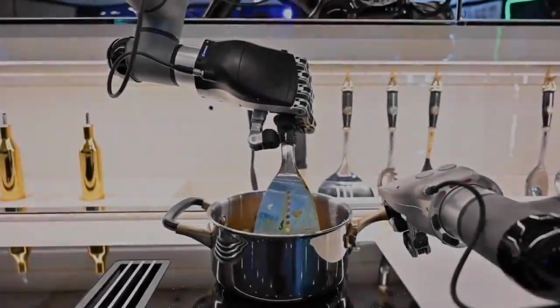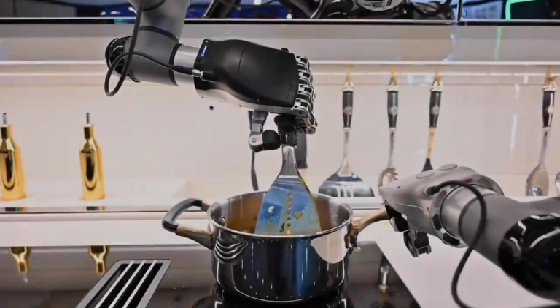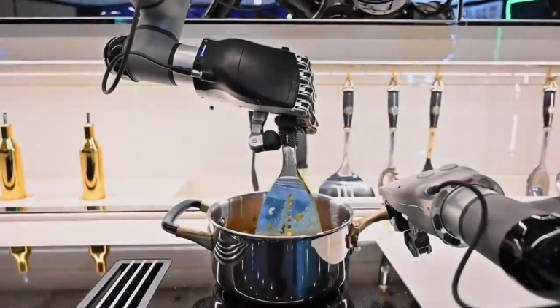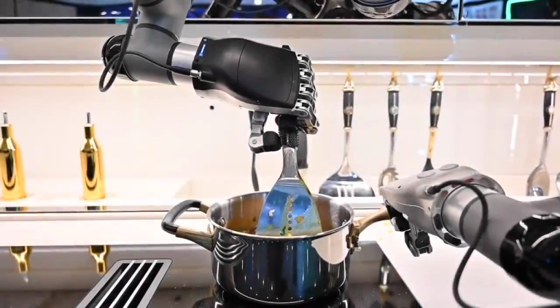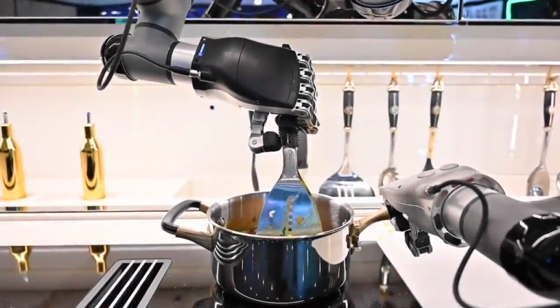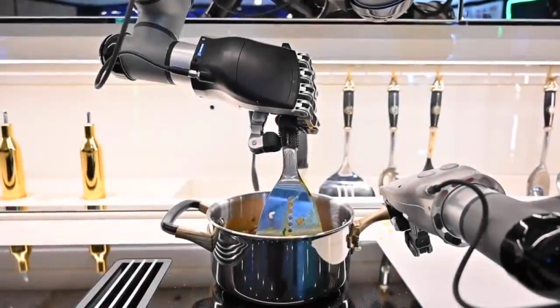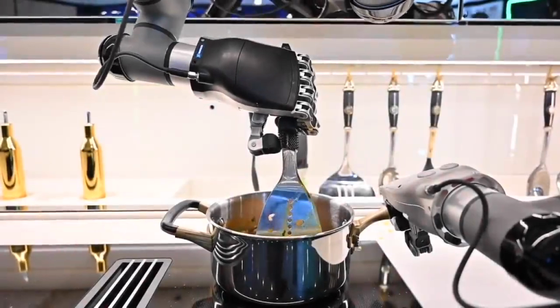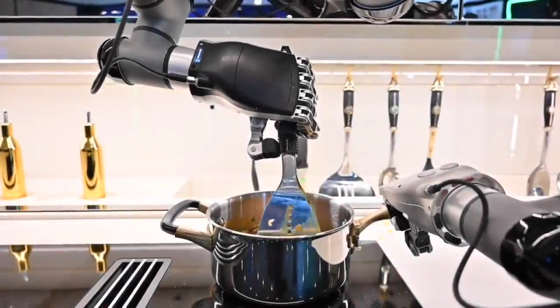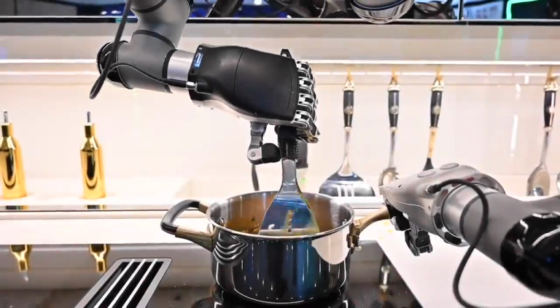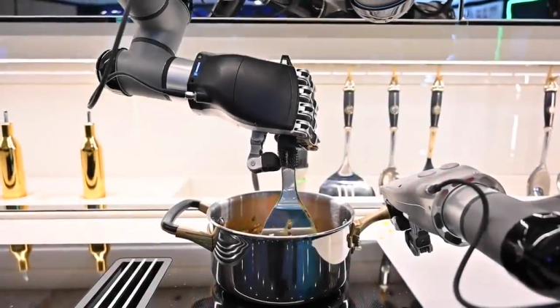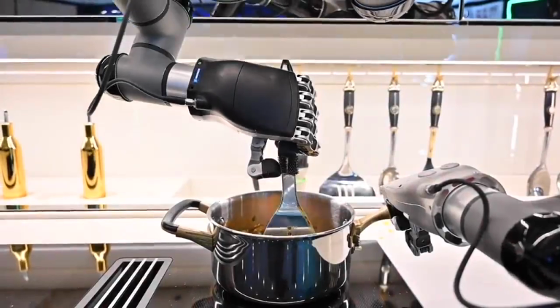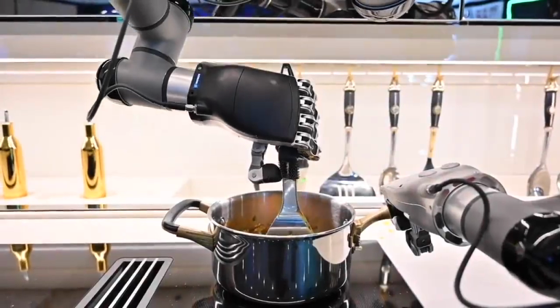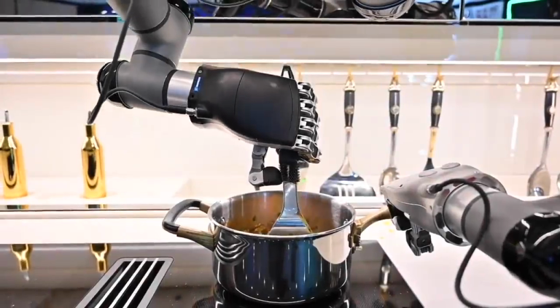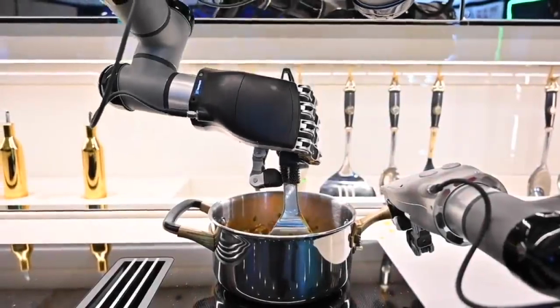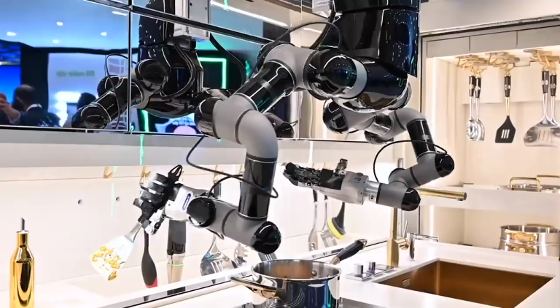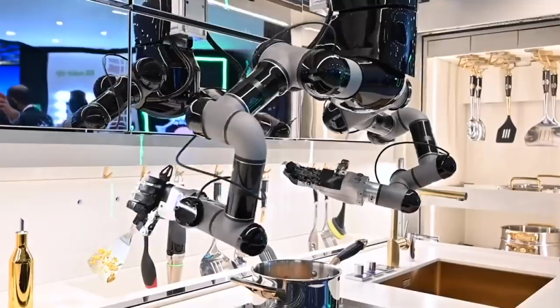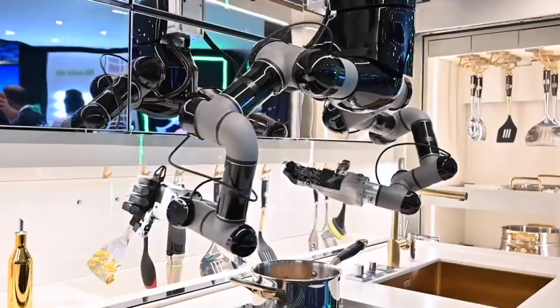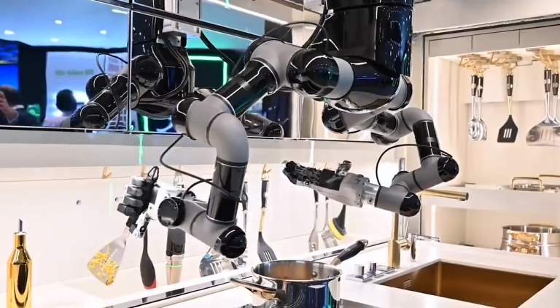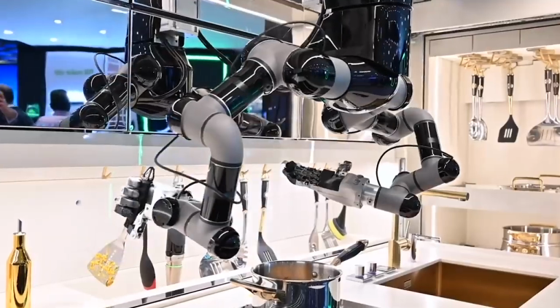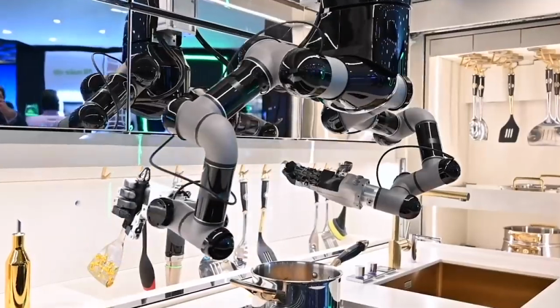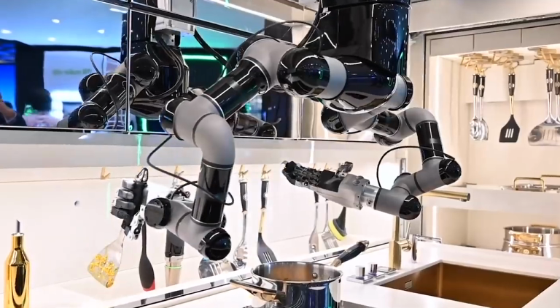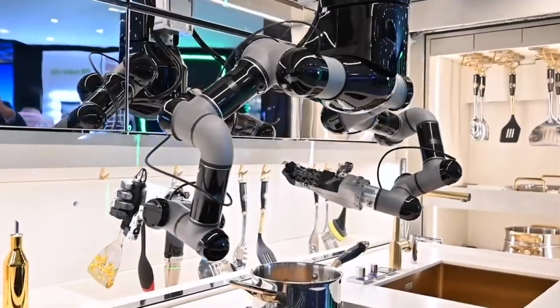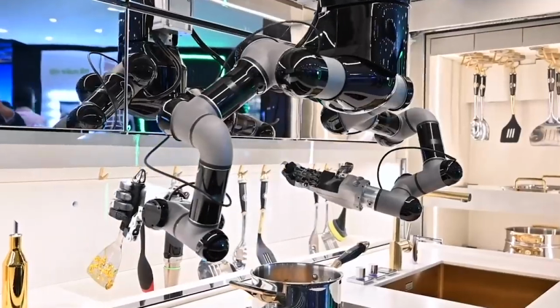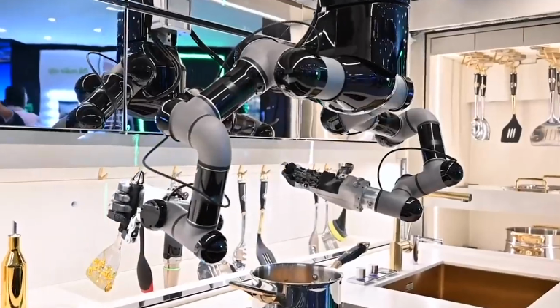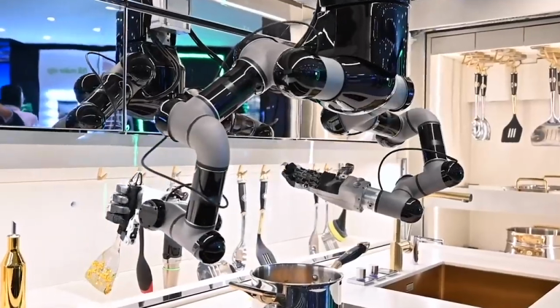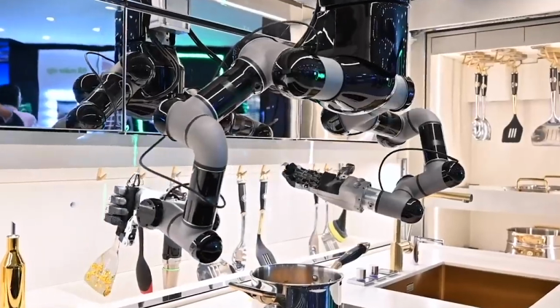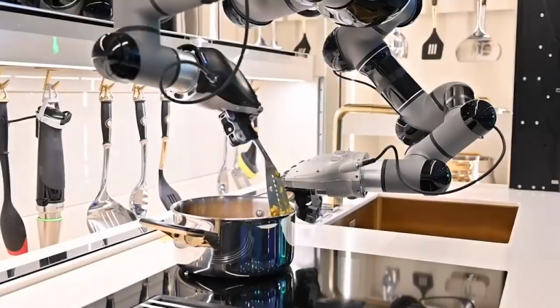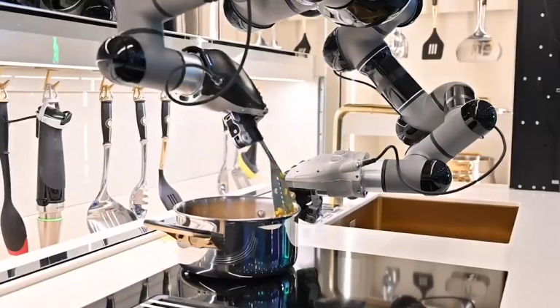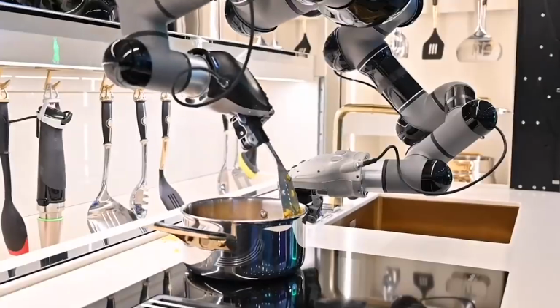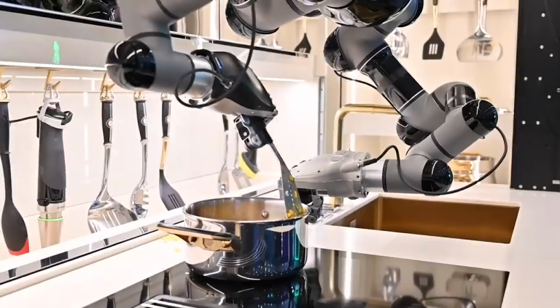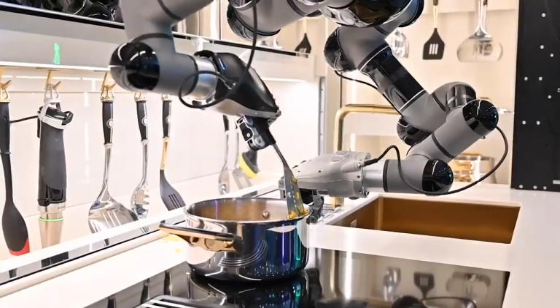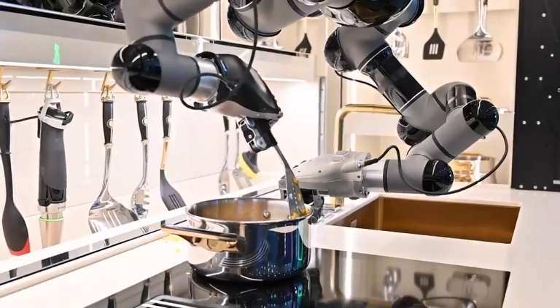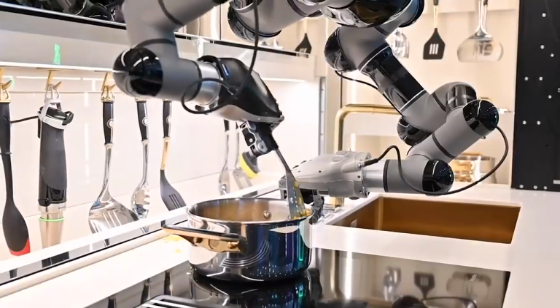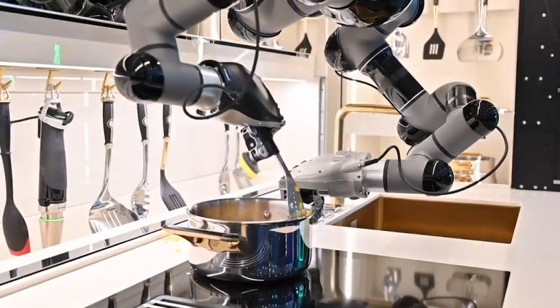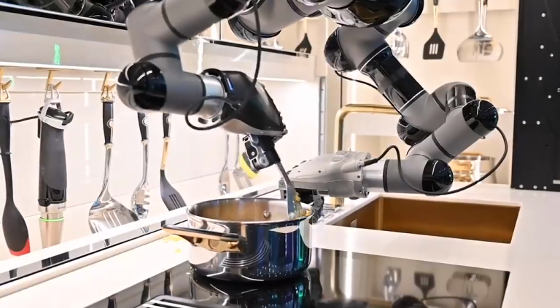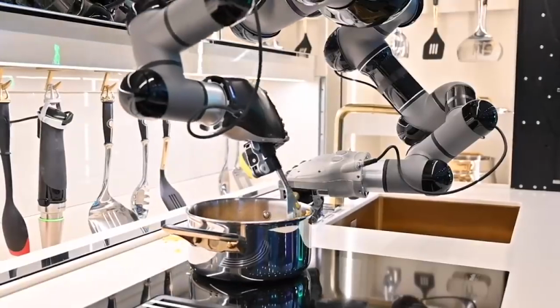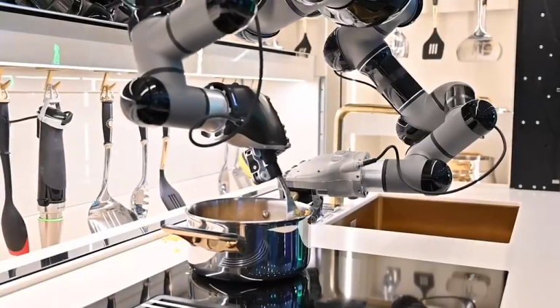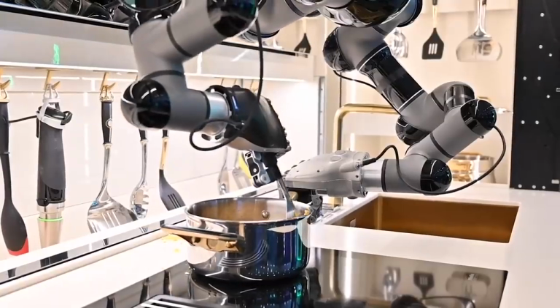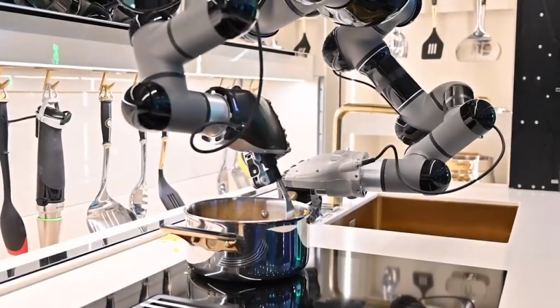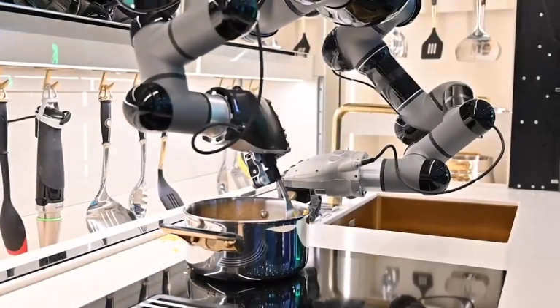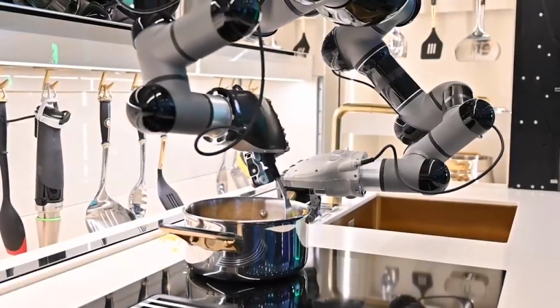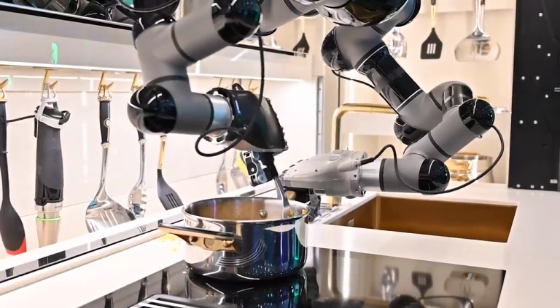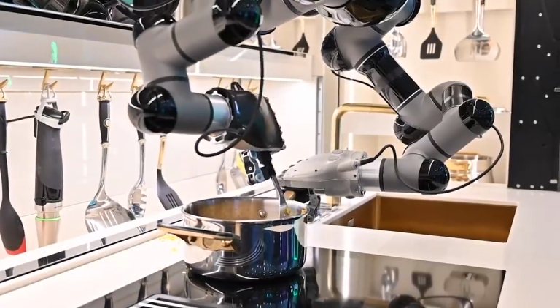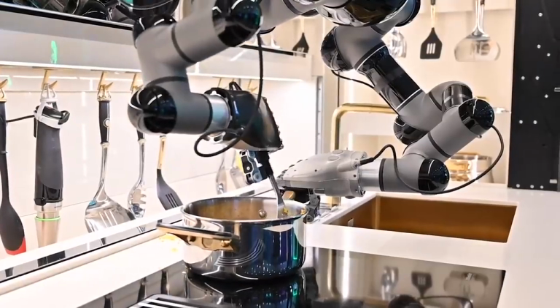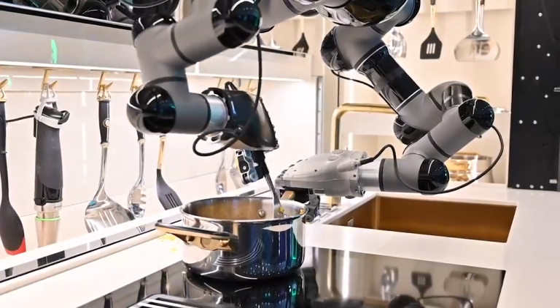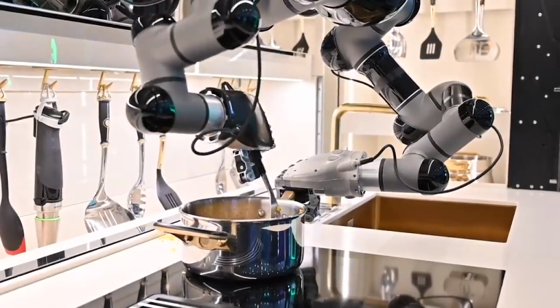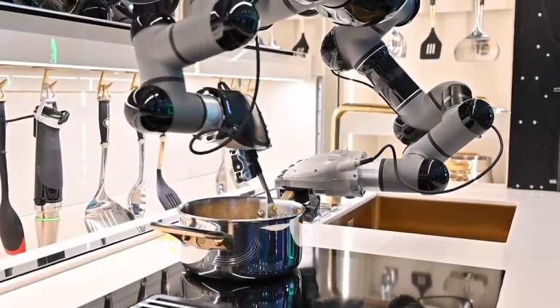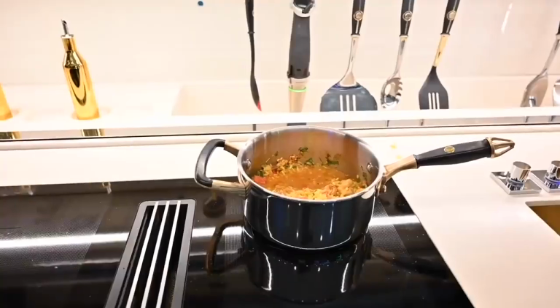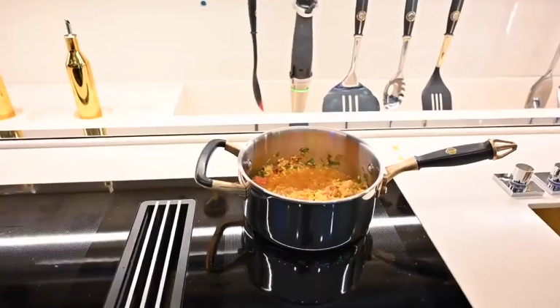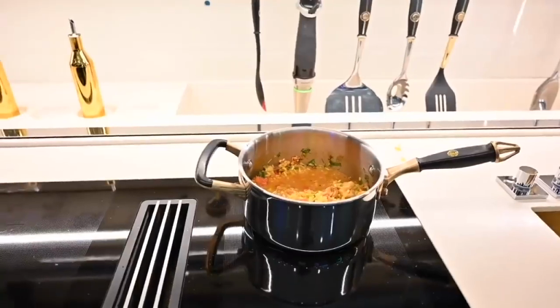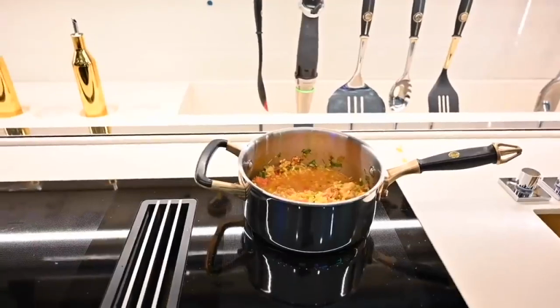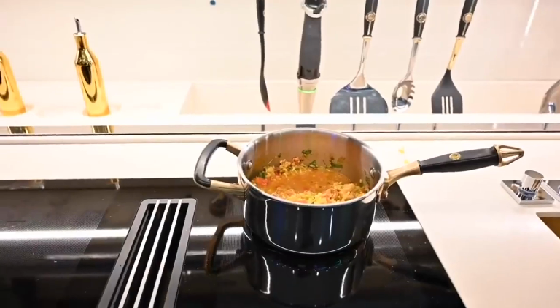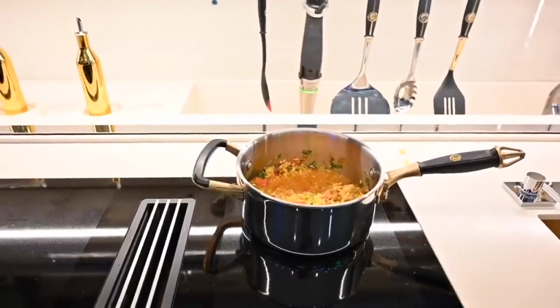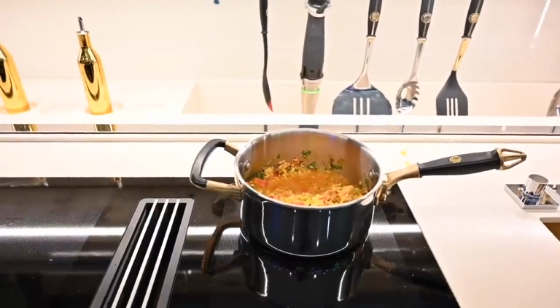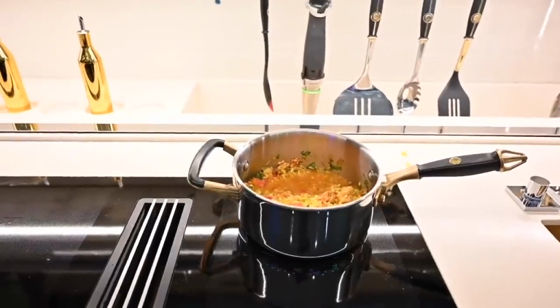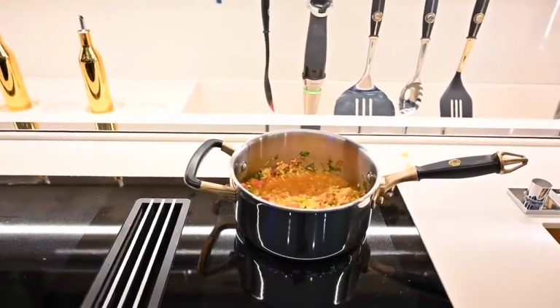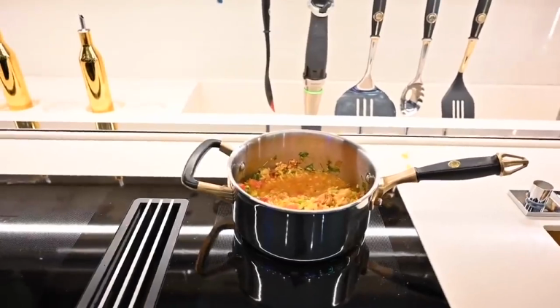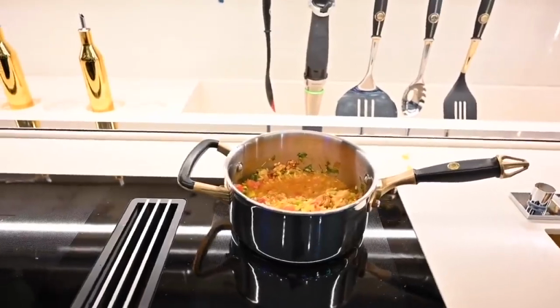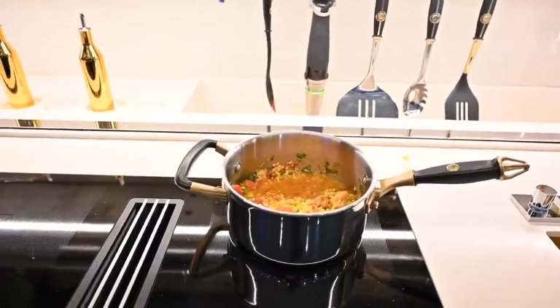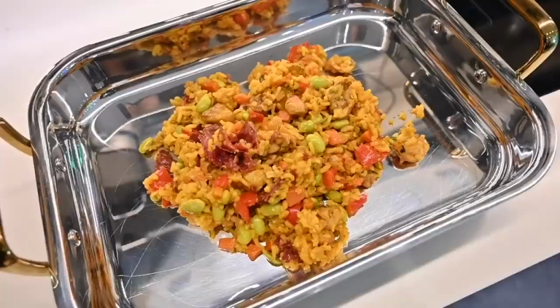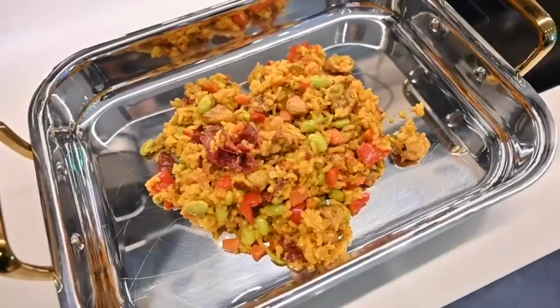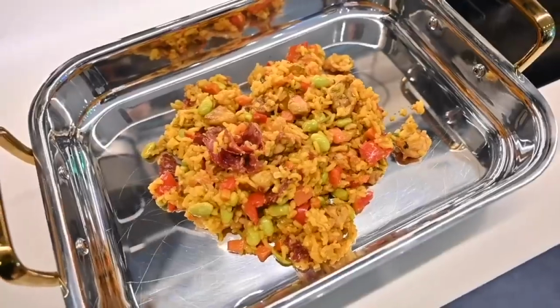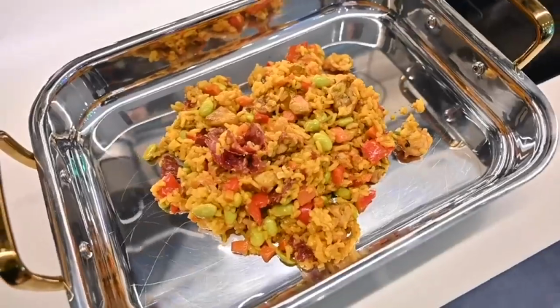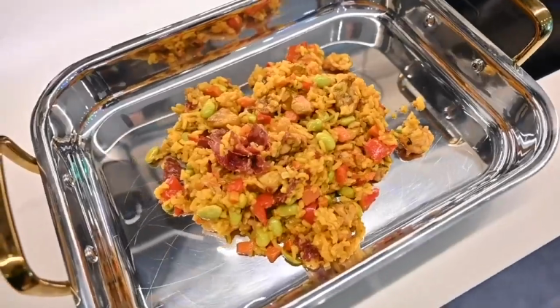MOLI Robotic Kitchen: a robot designed to cook for you, so that you can concentrate on other things.